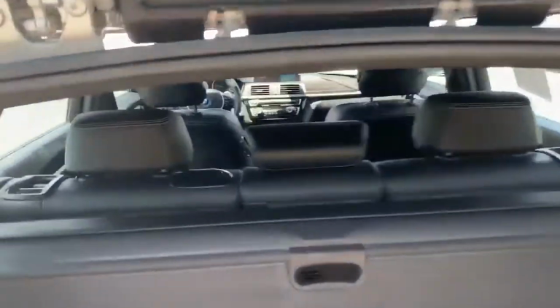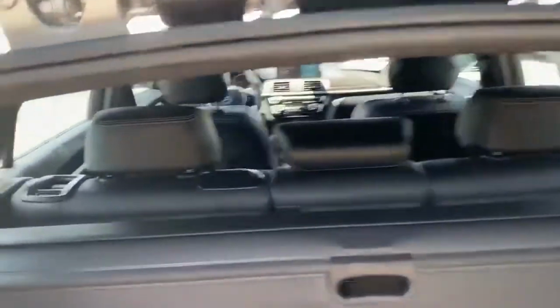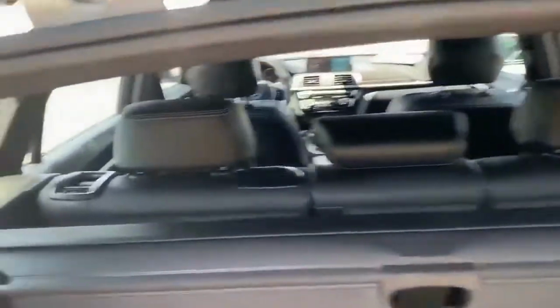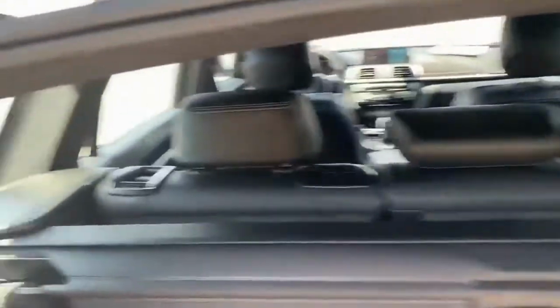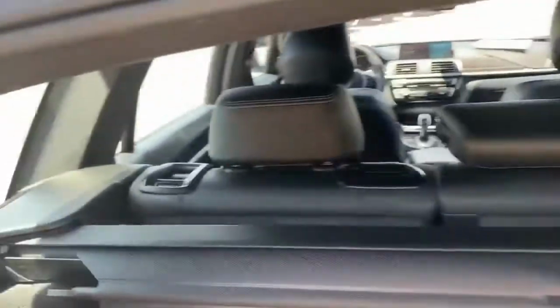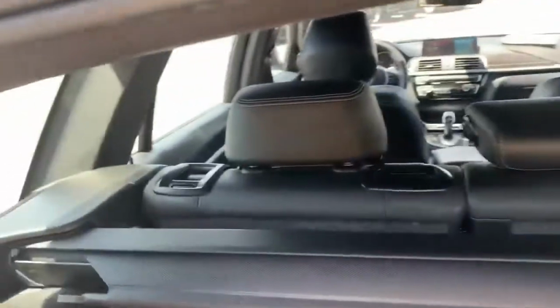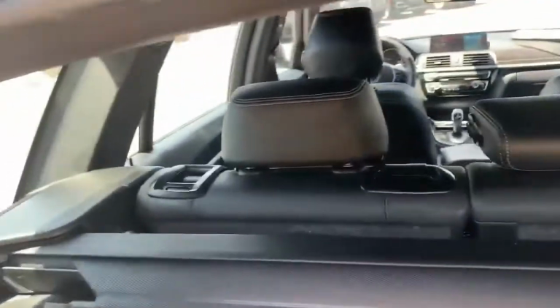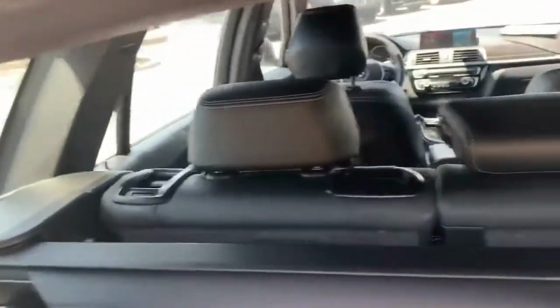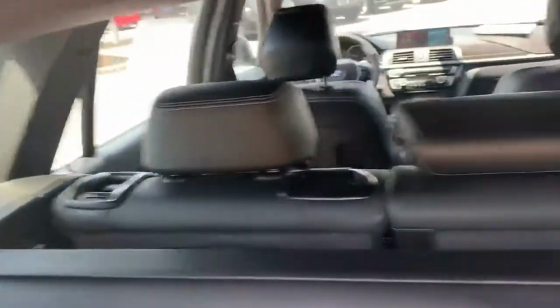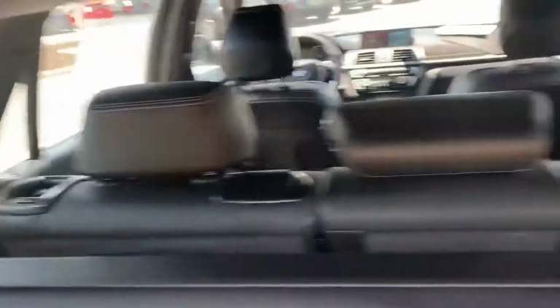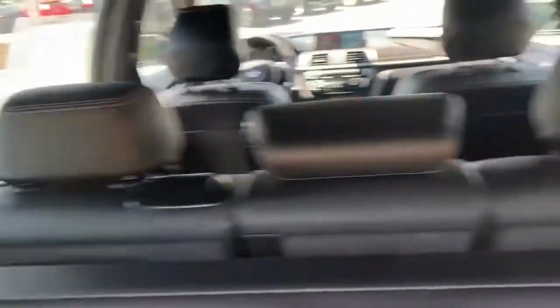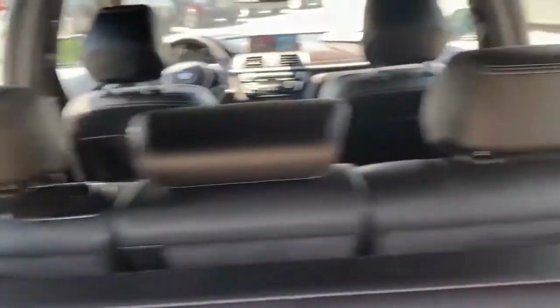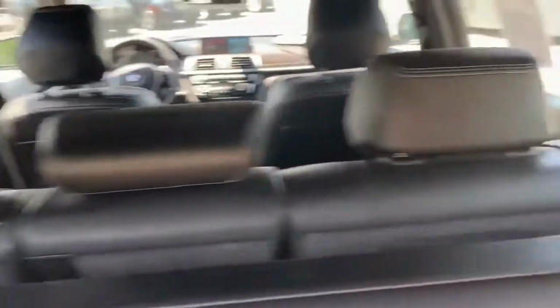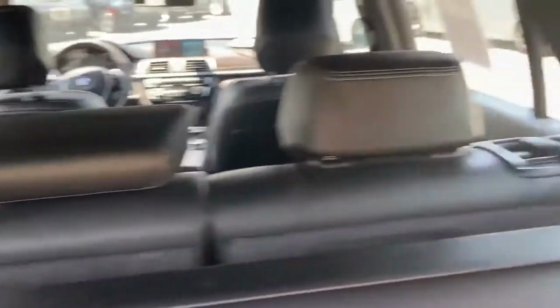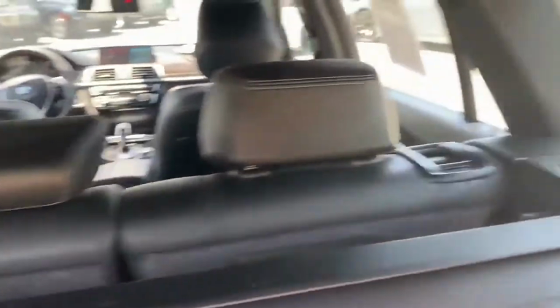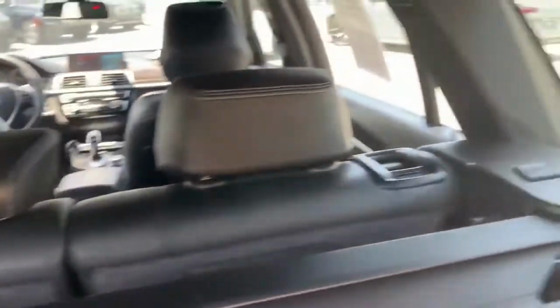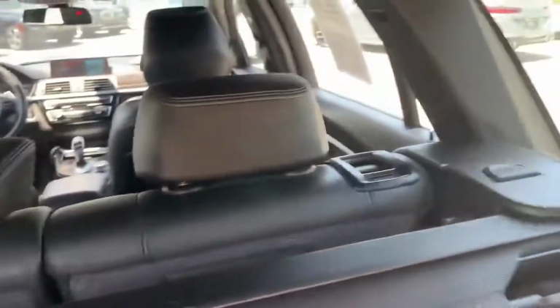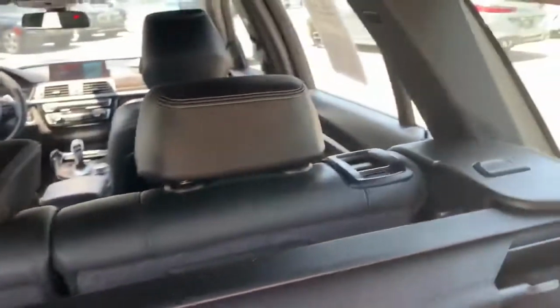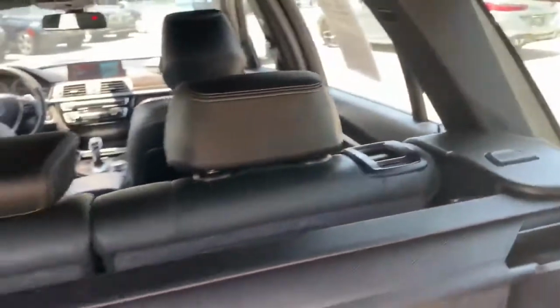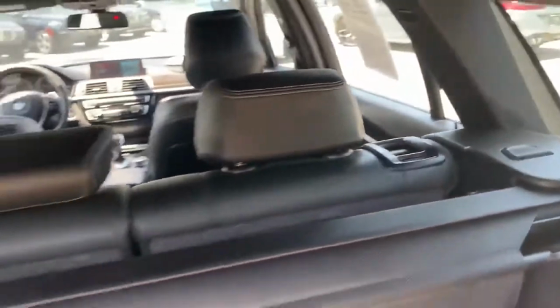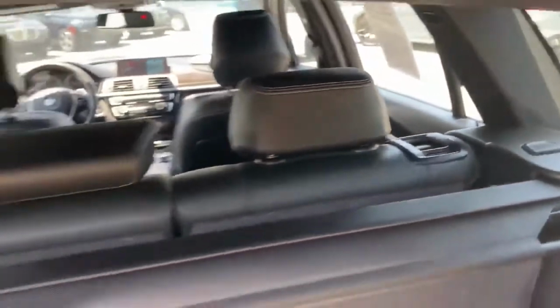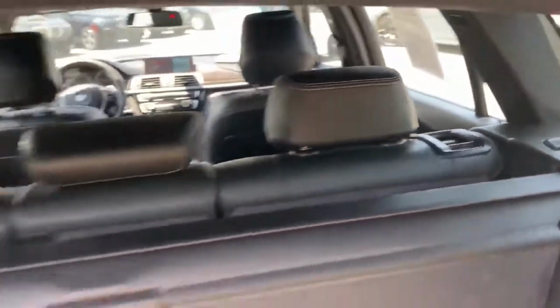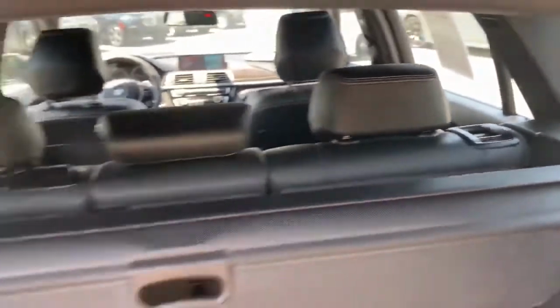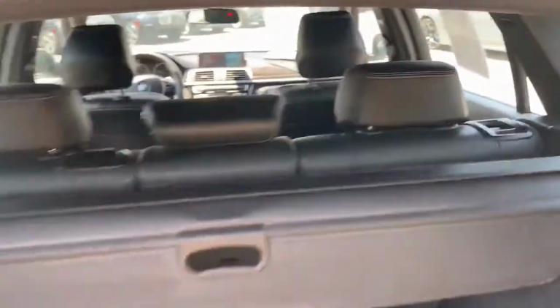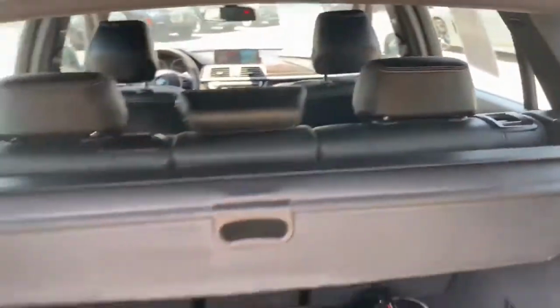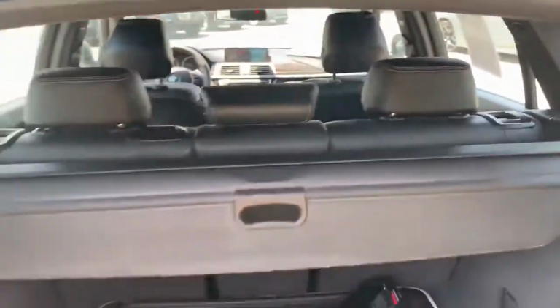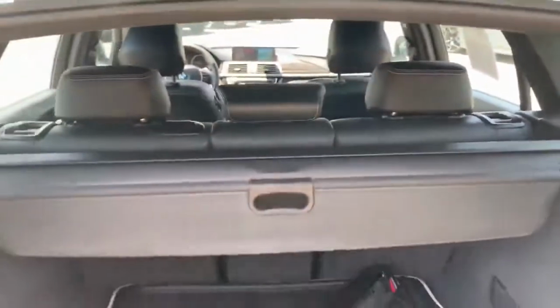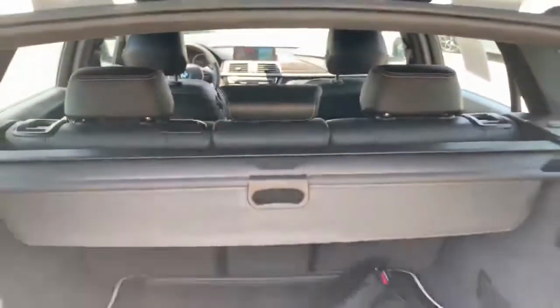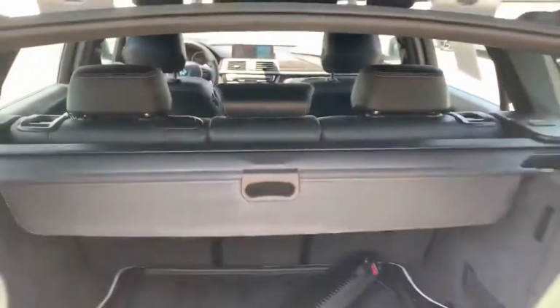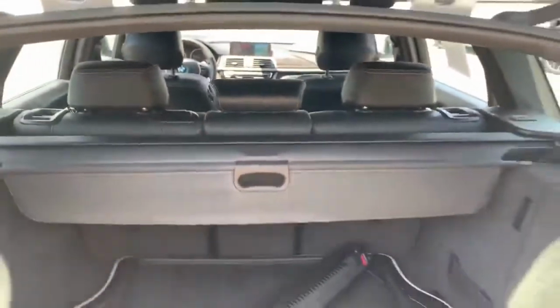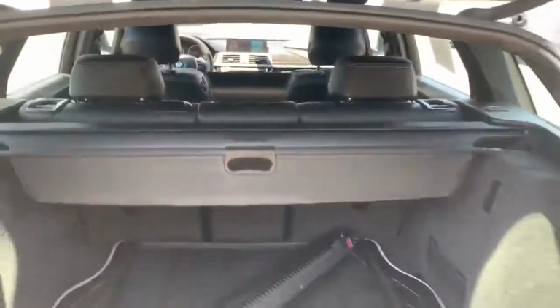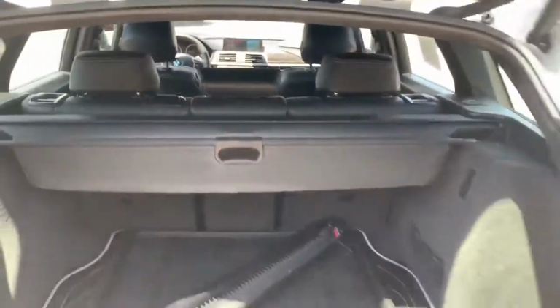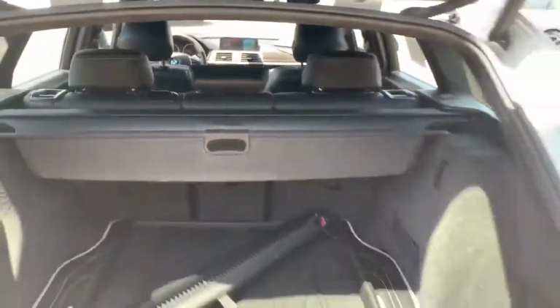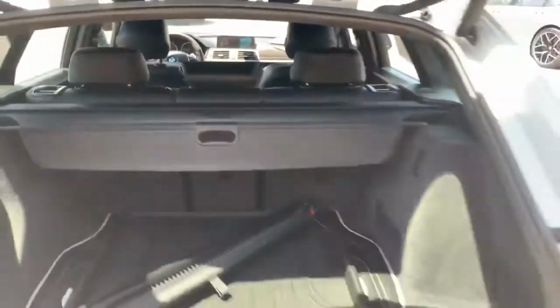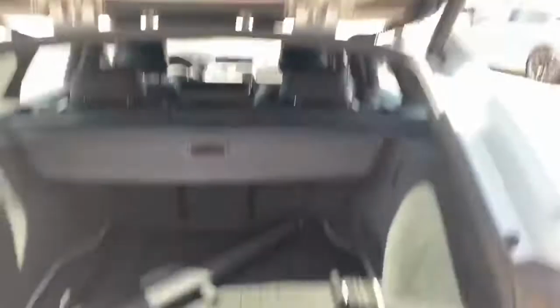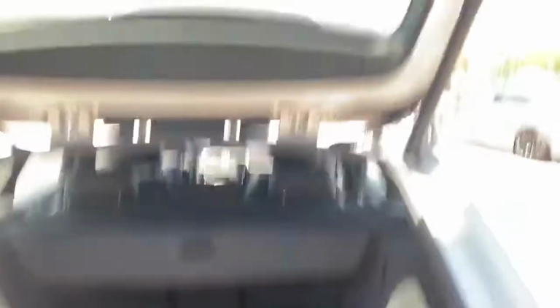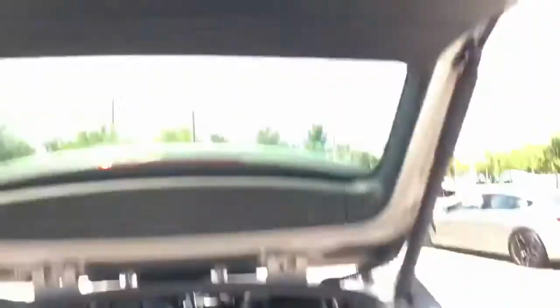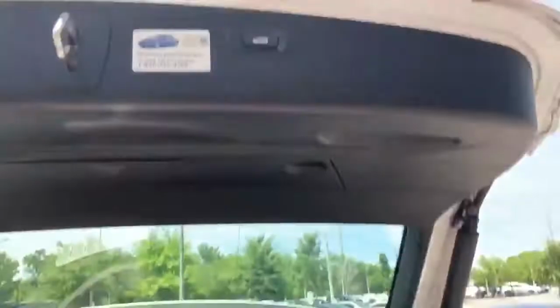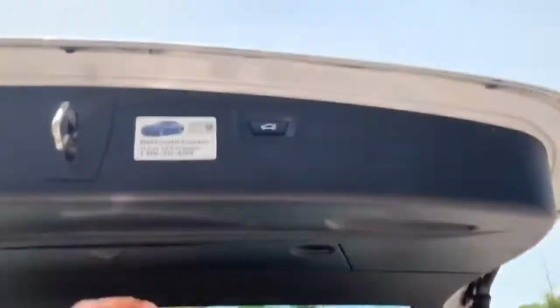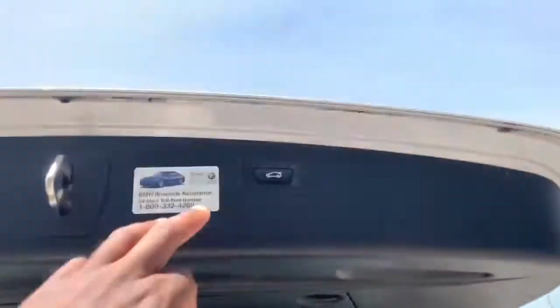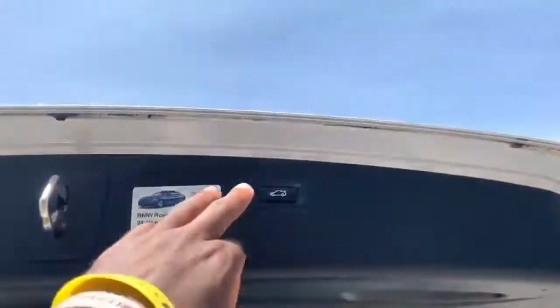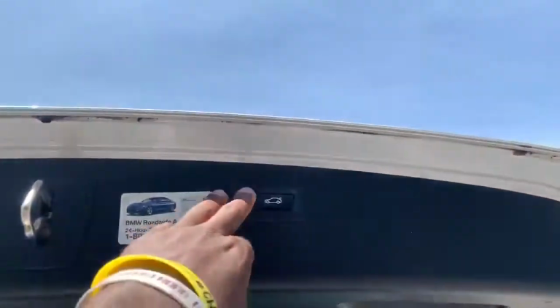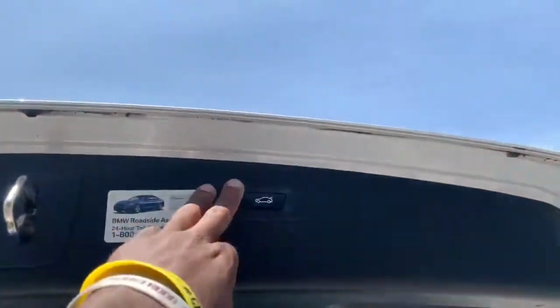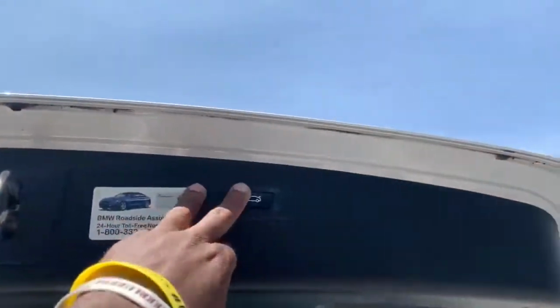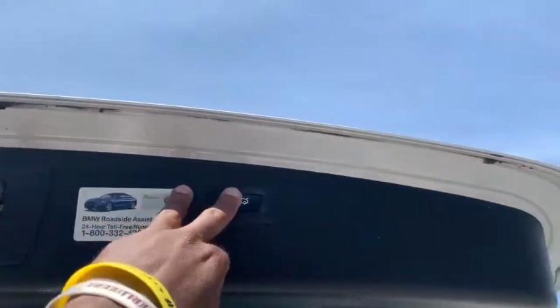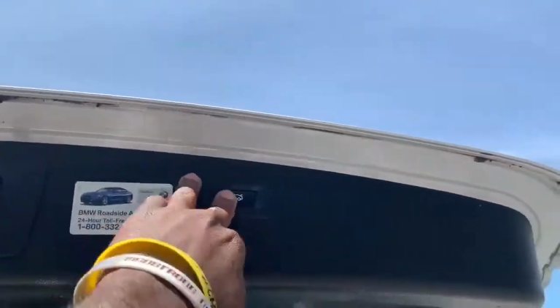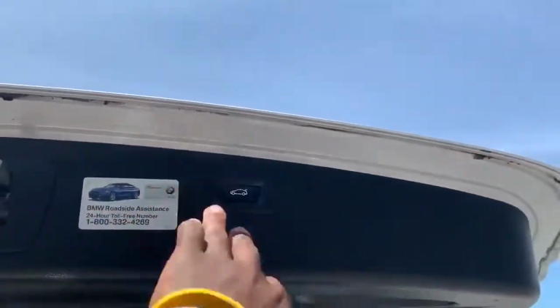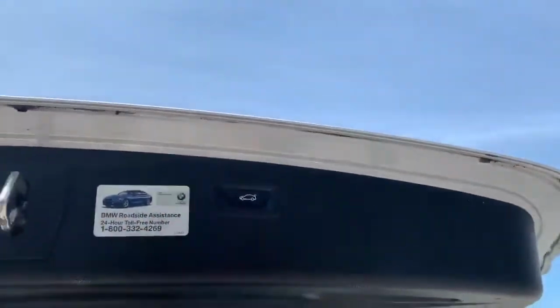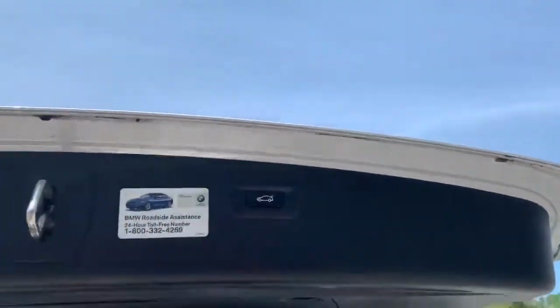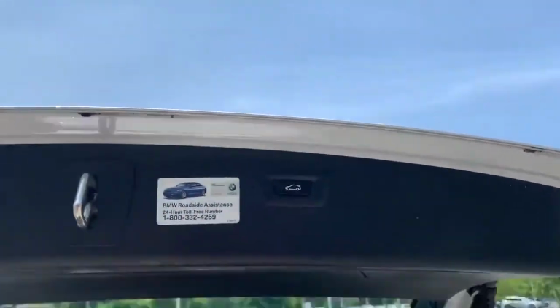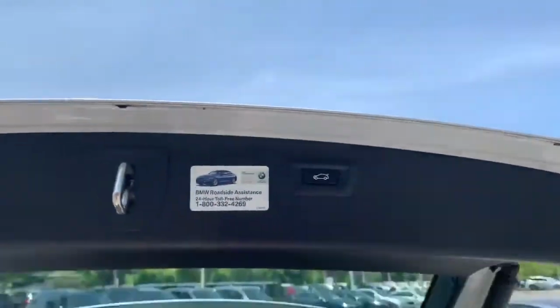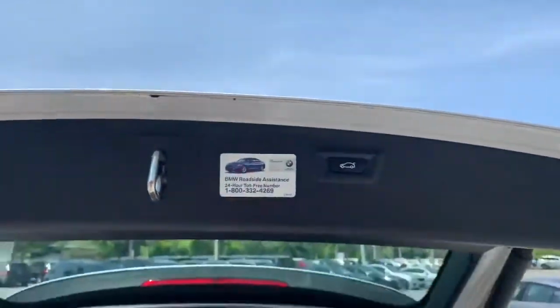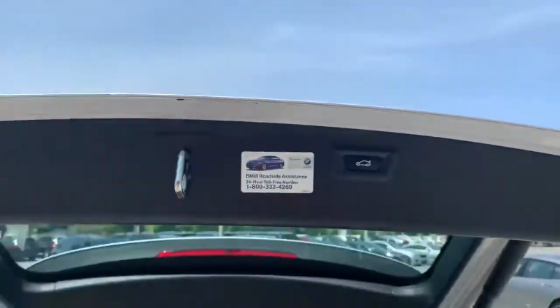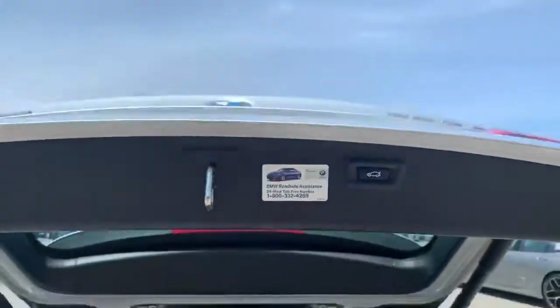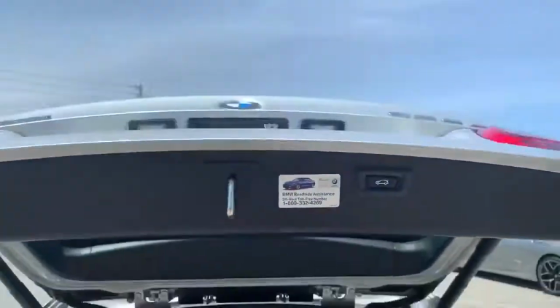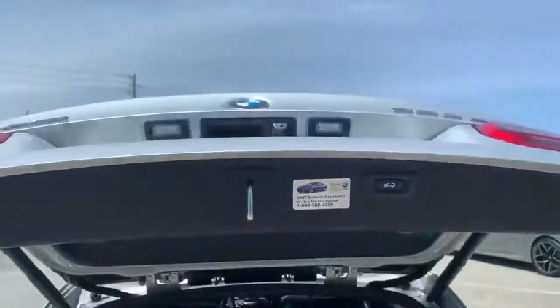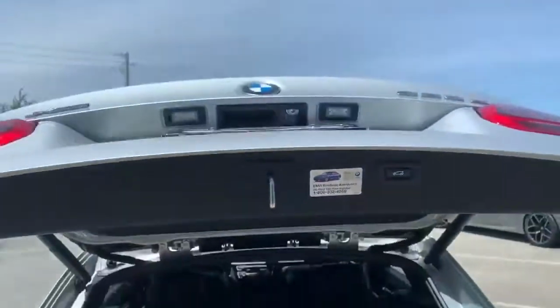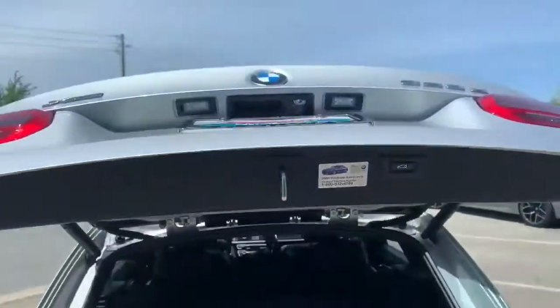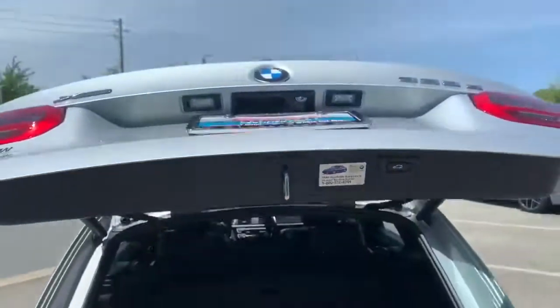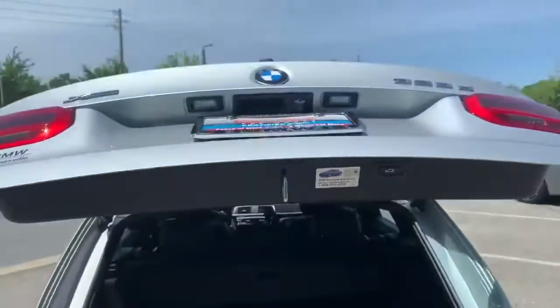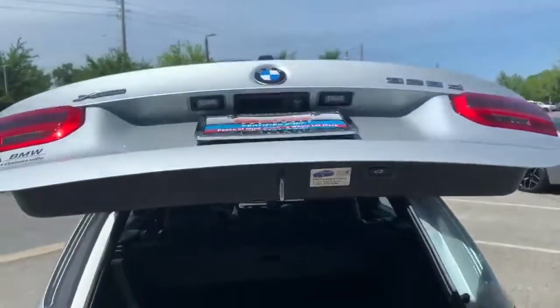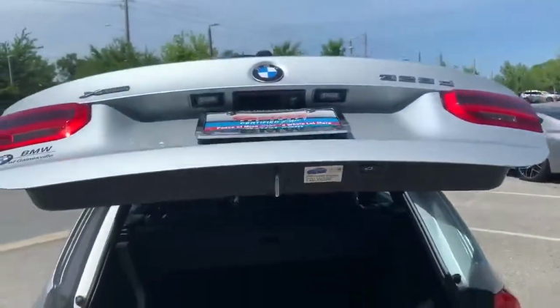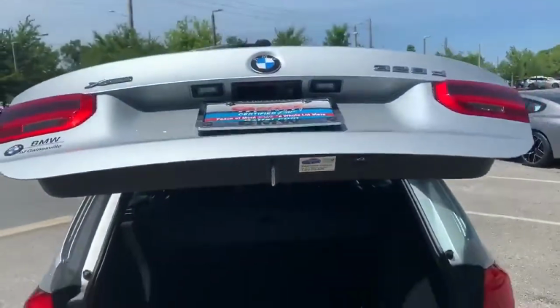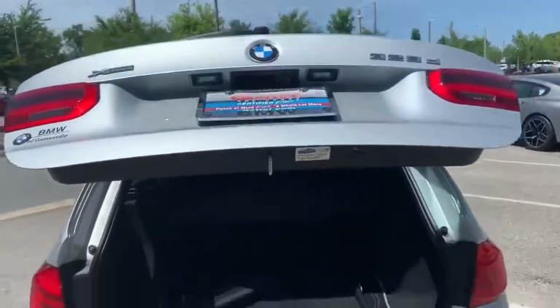And of course the rear seats do fold down, giving you even more trunk space. One touch to close it and it closes up for you.